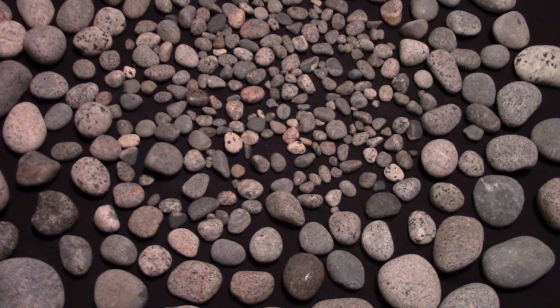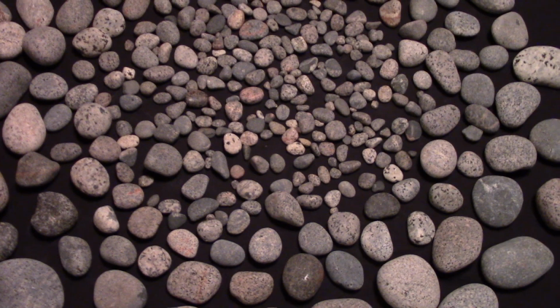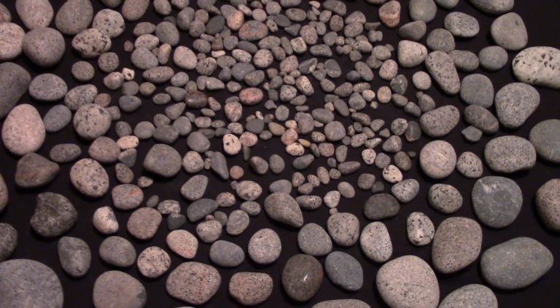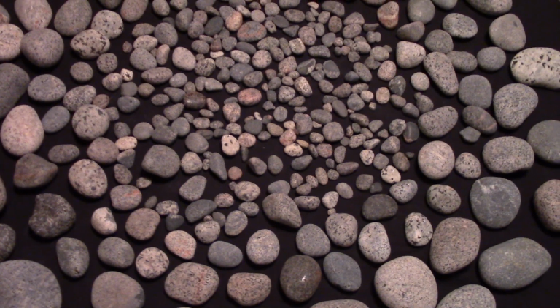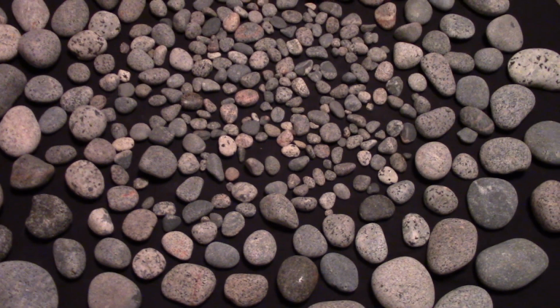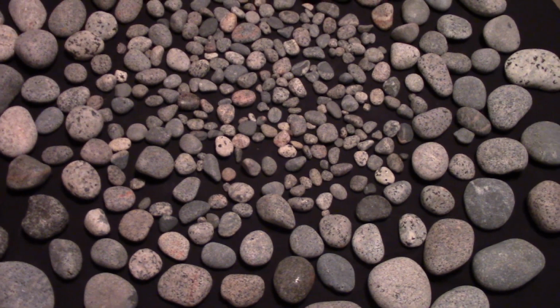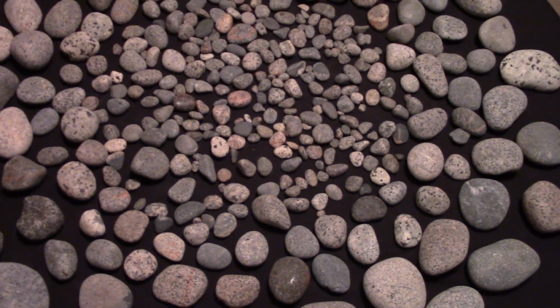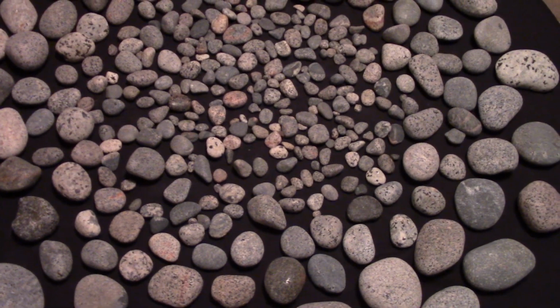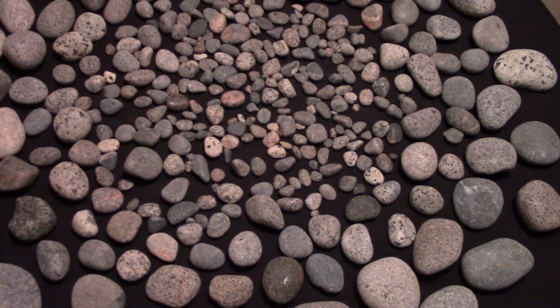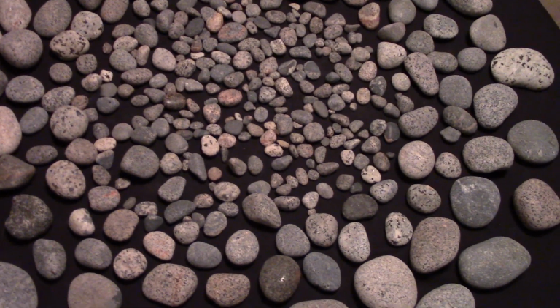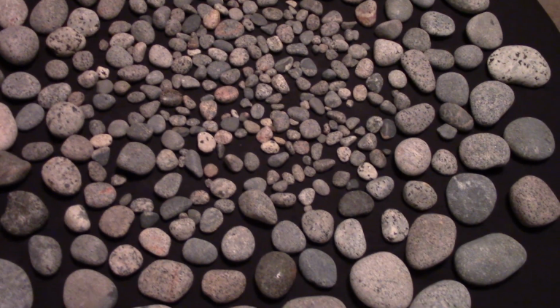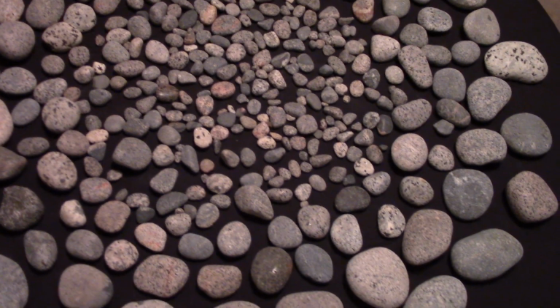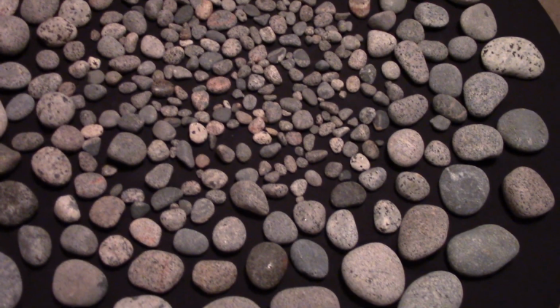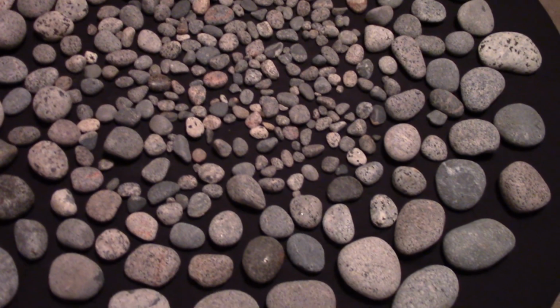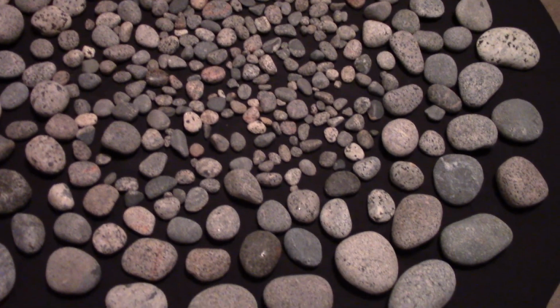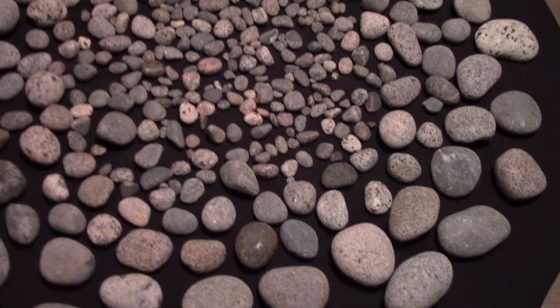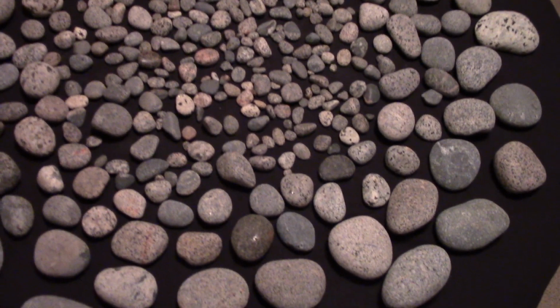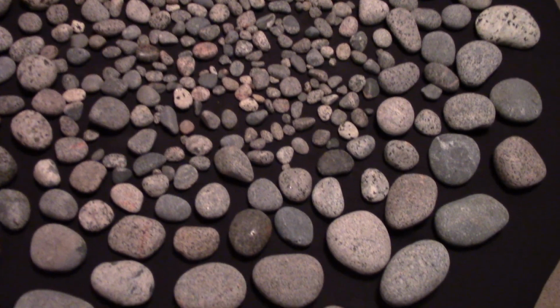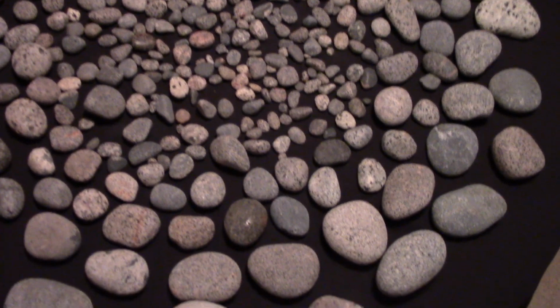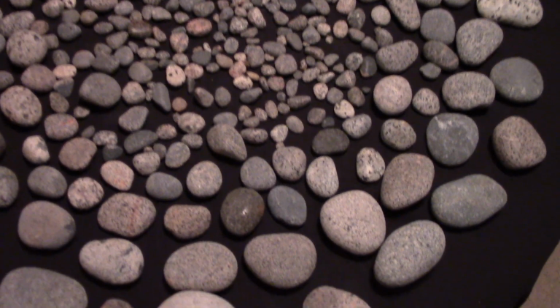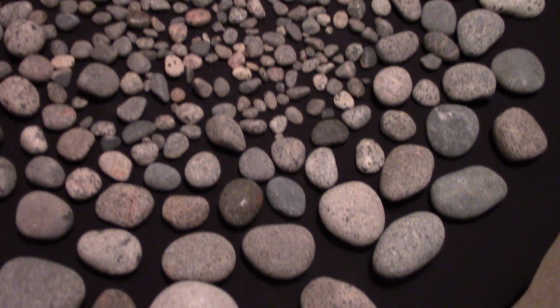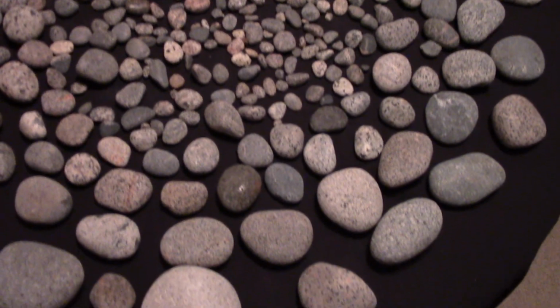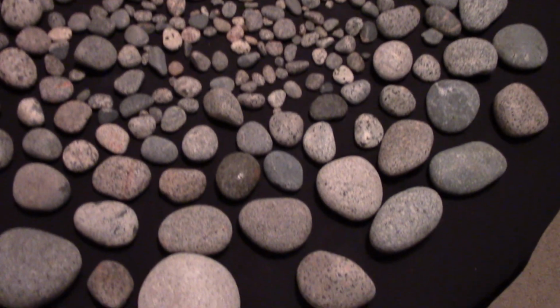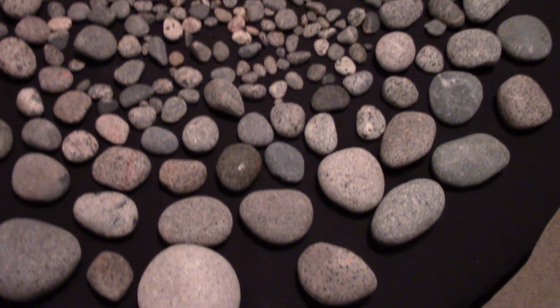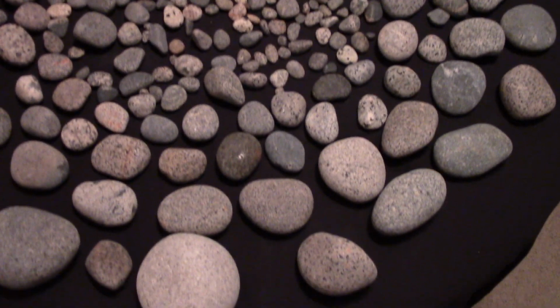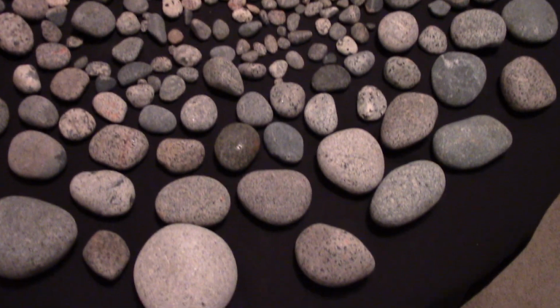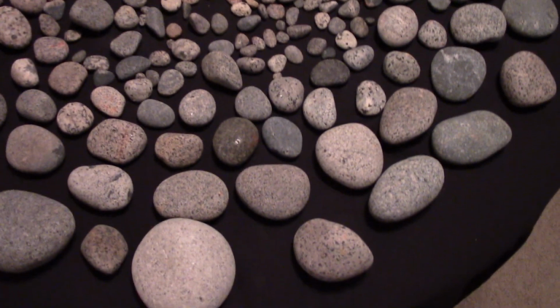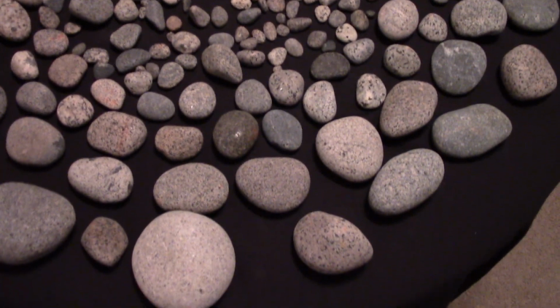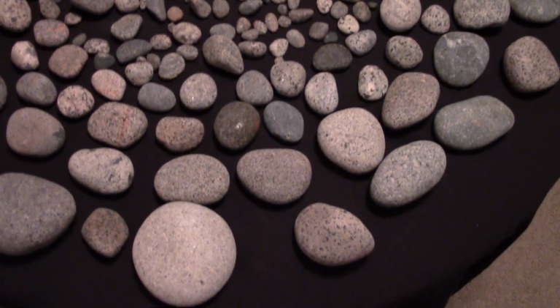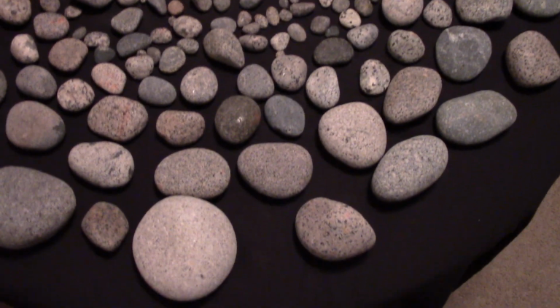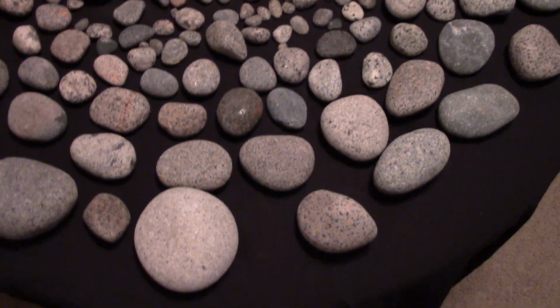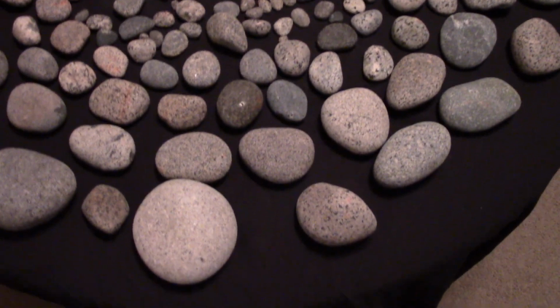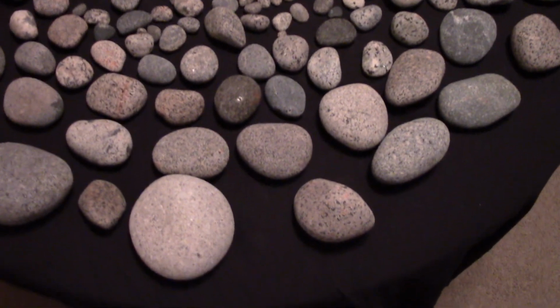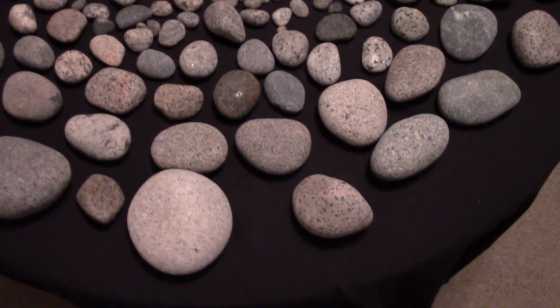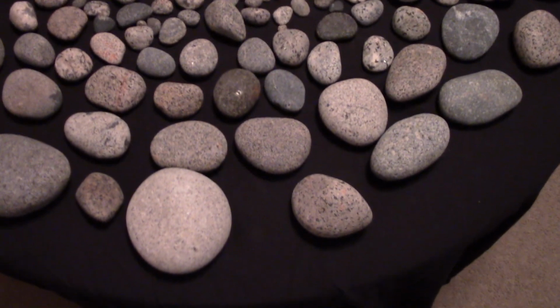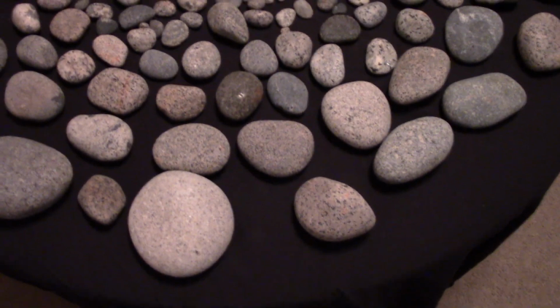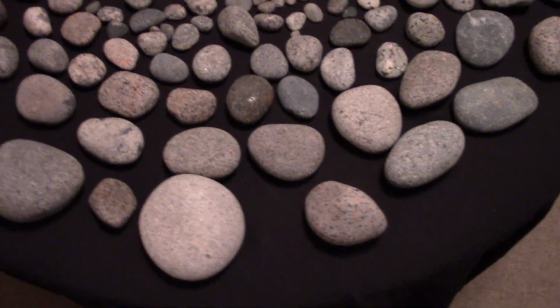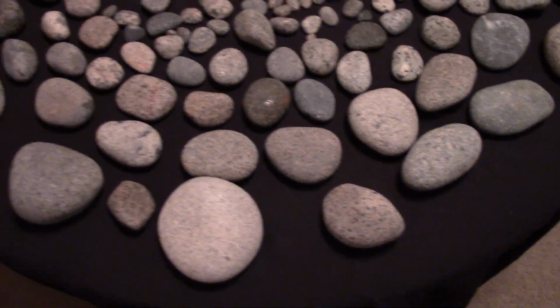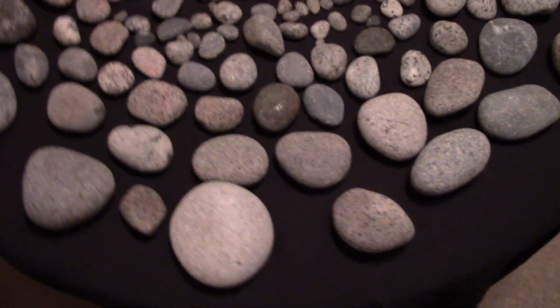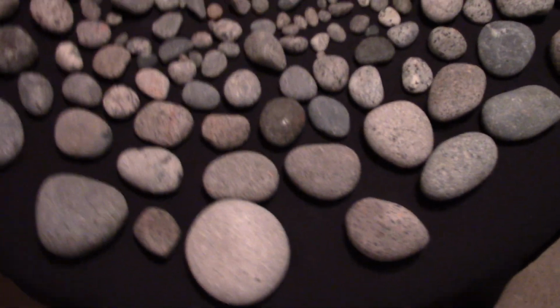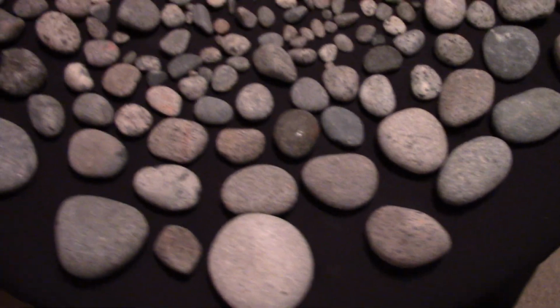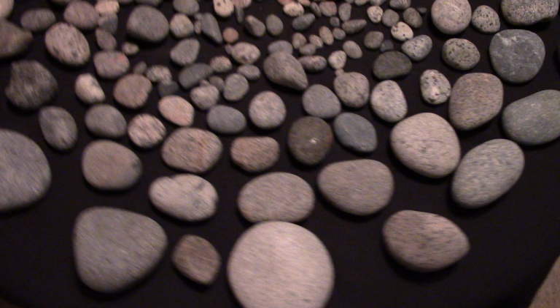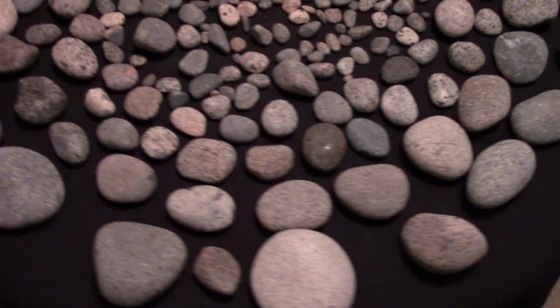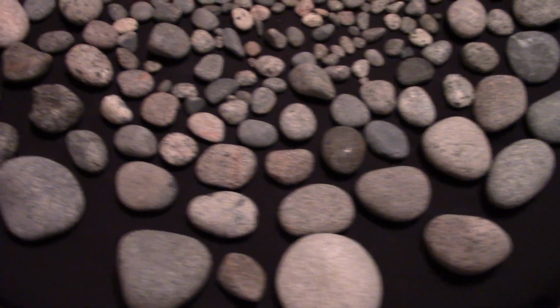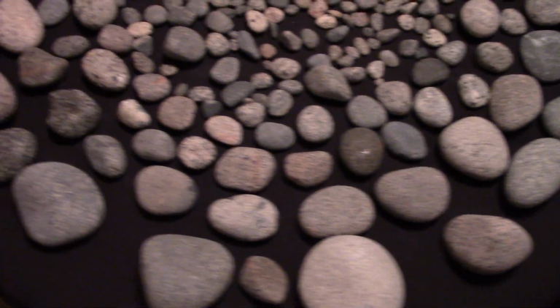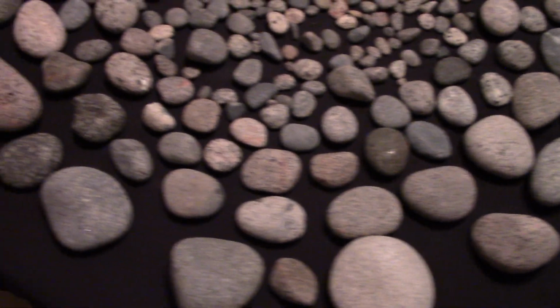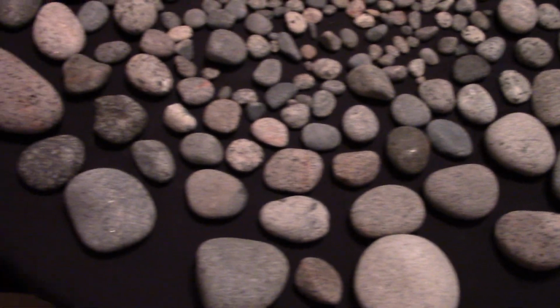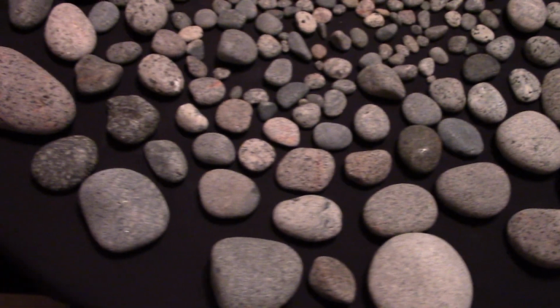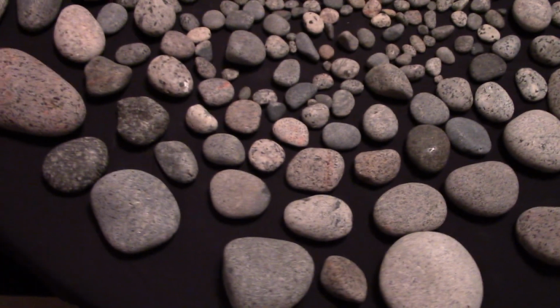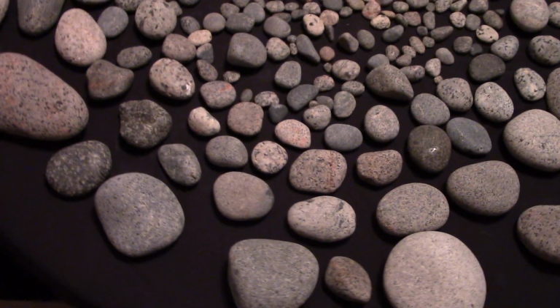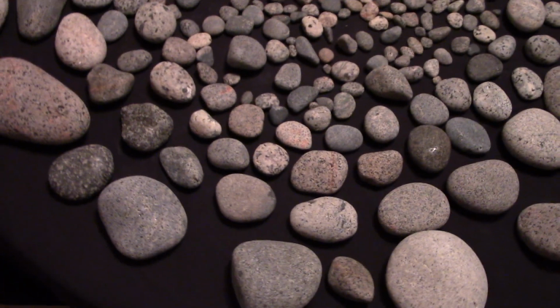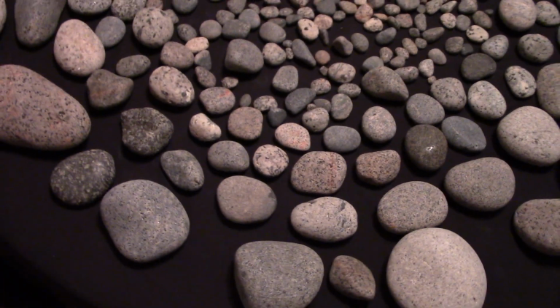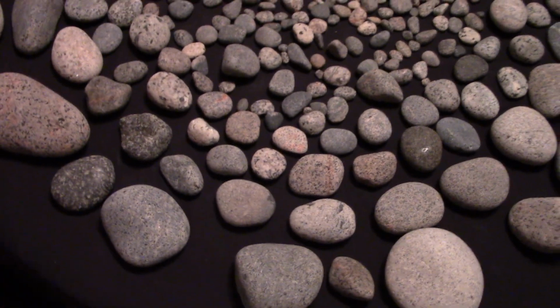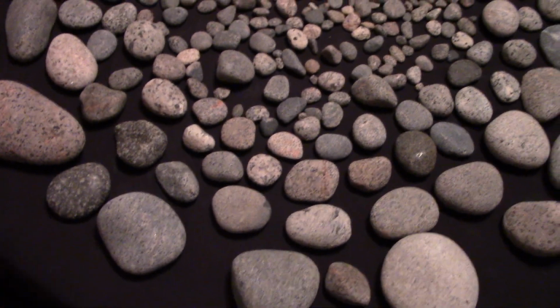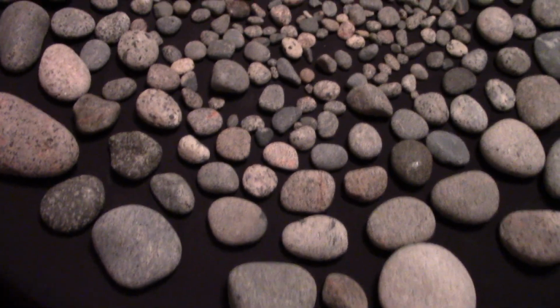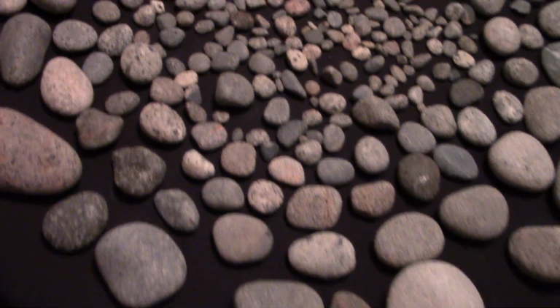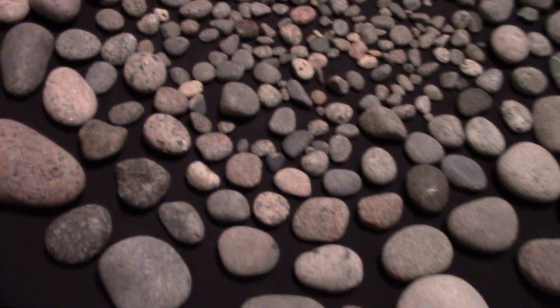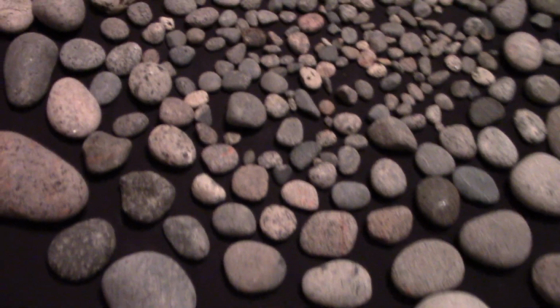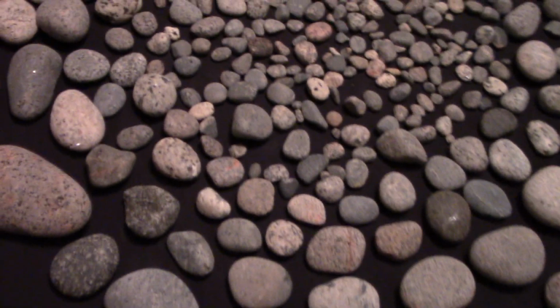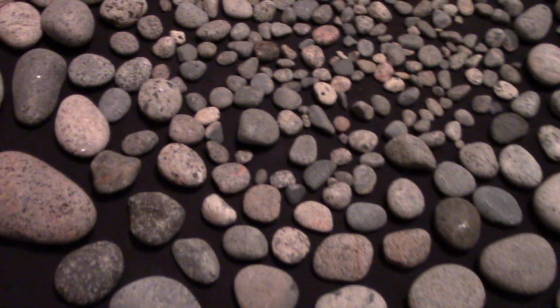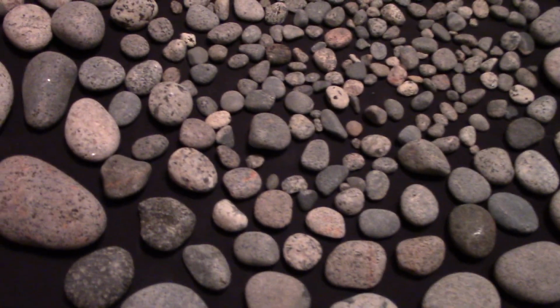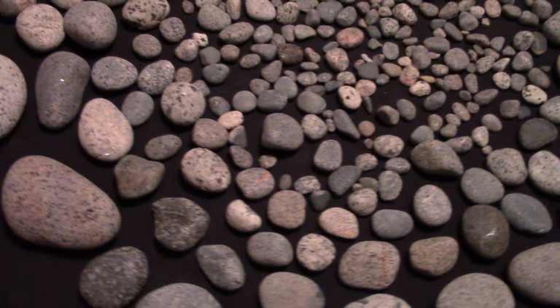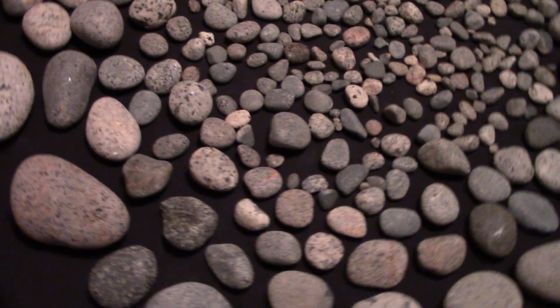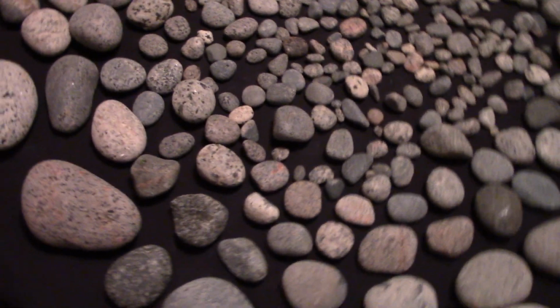We're looking at a table full of rocks. Now they don't look too special right now, but they will here in a minute, I promise you.